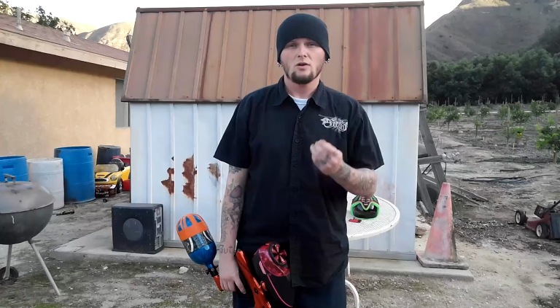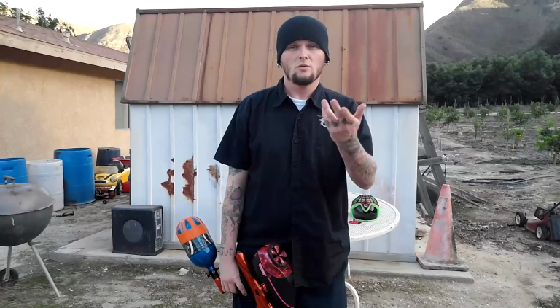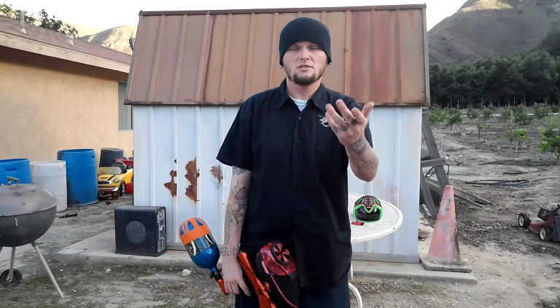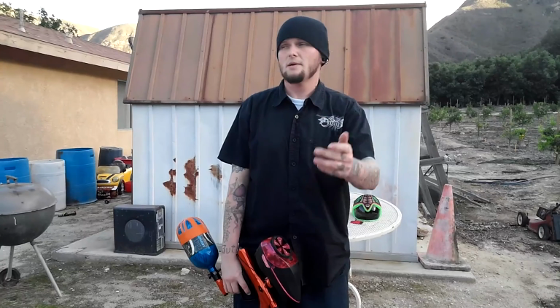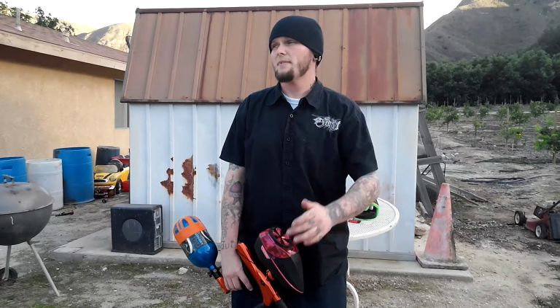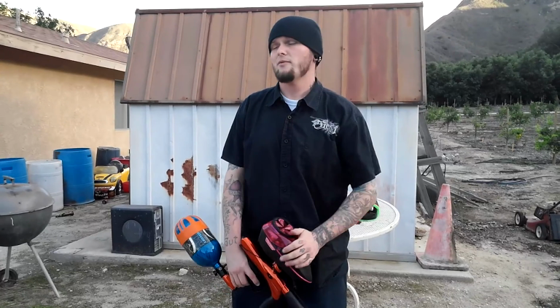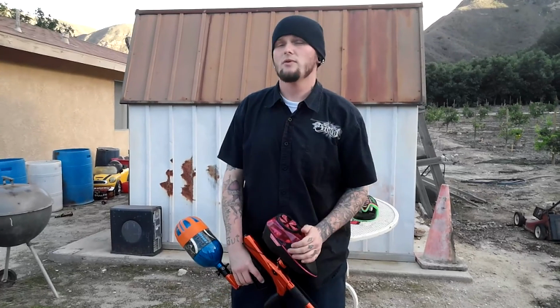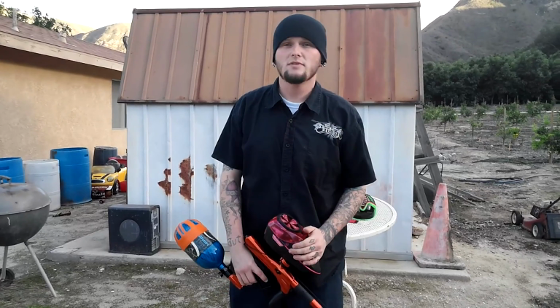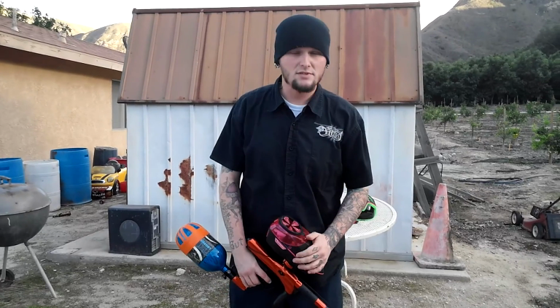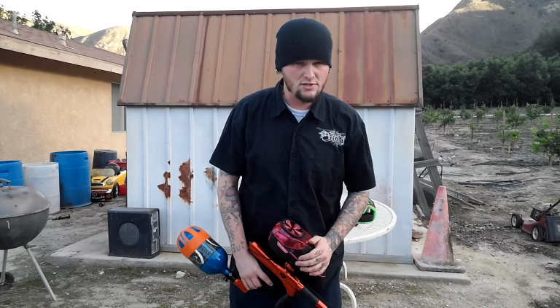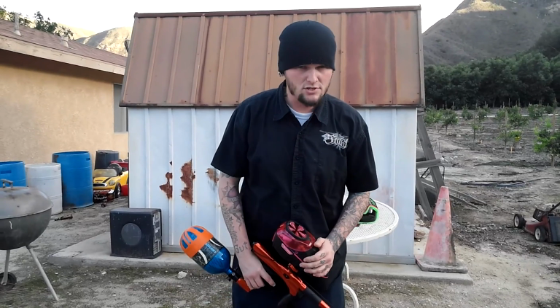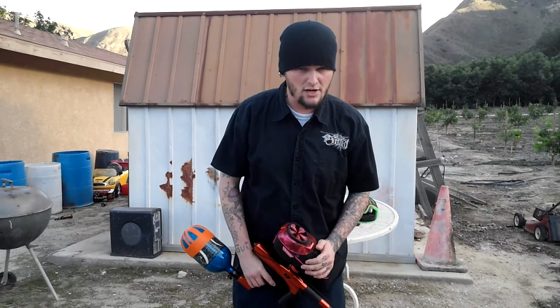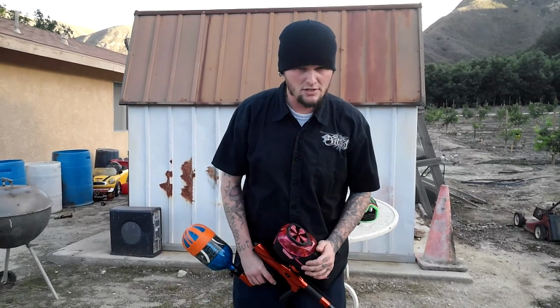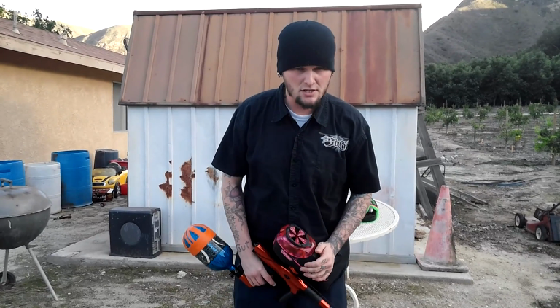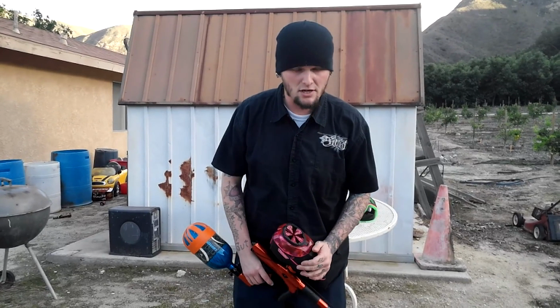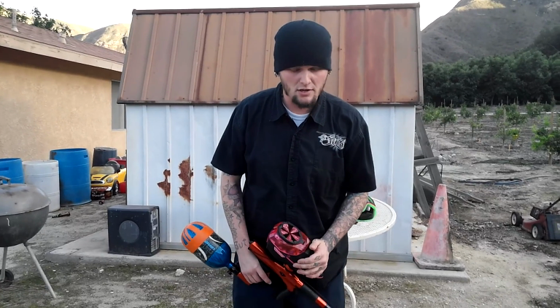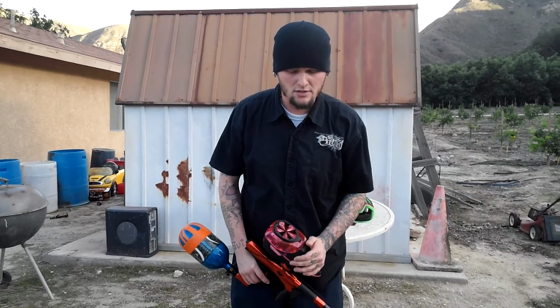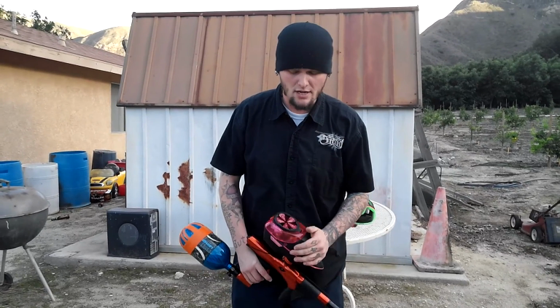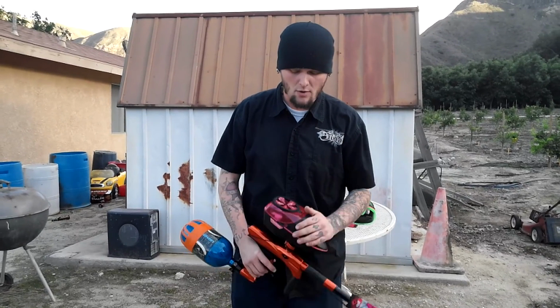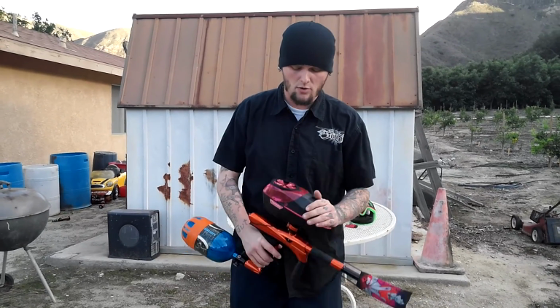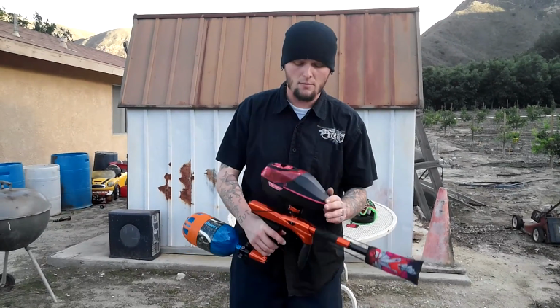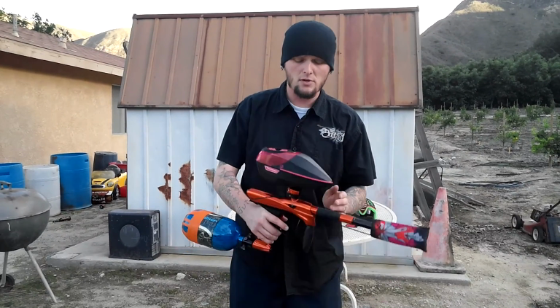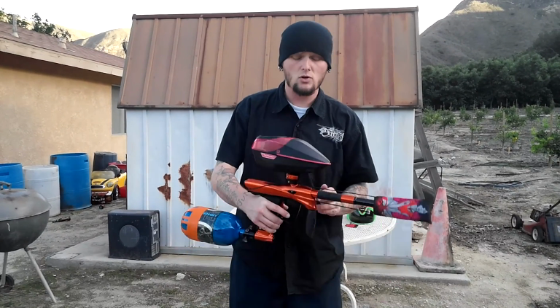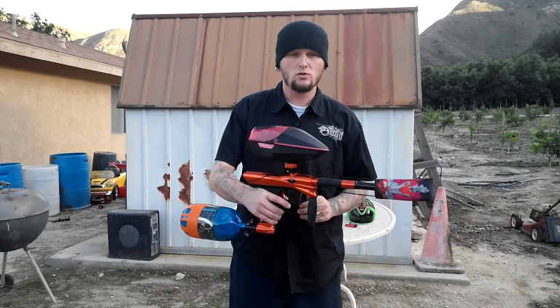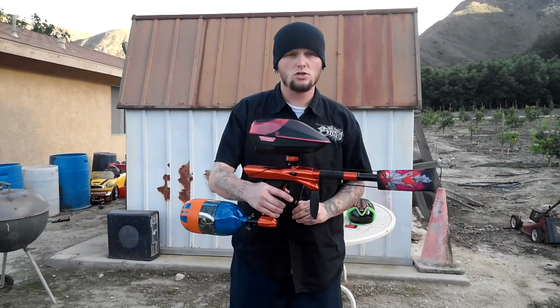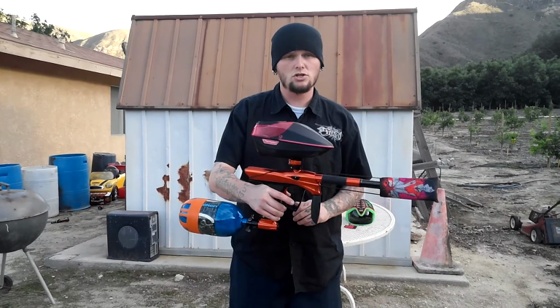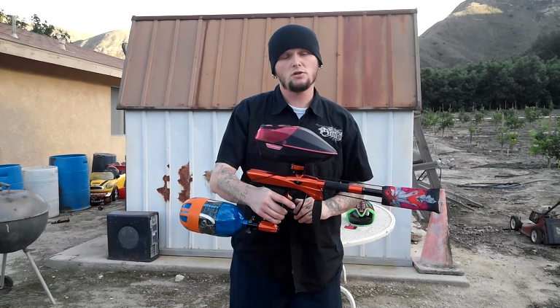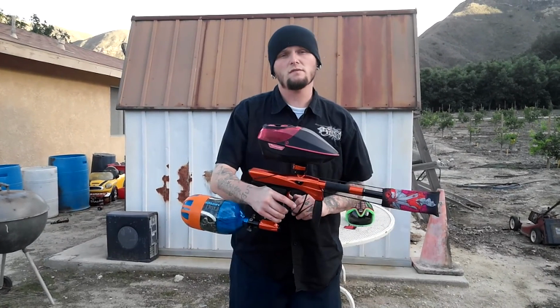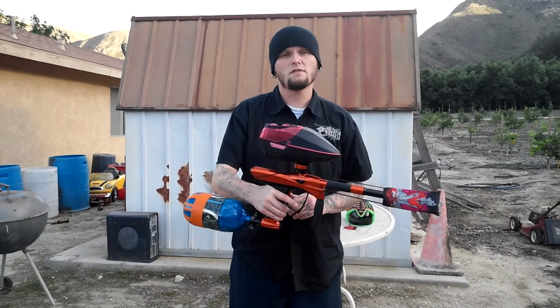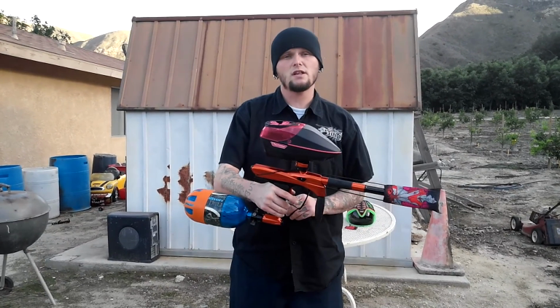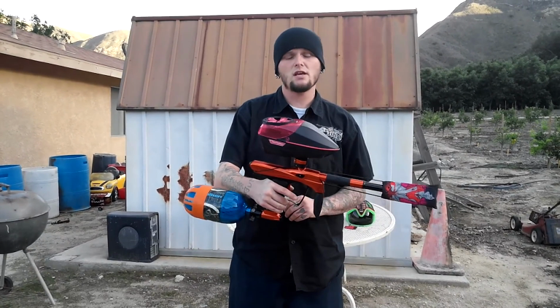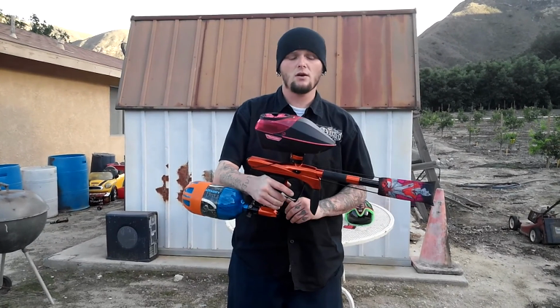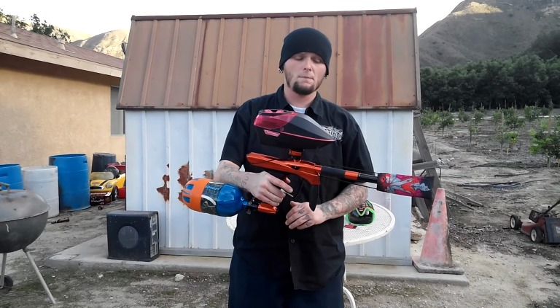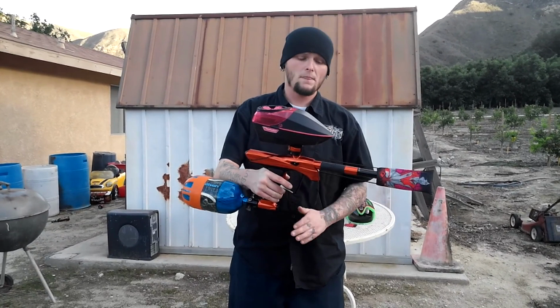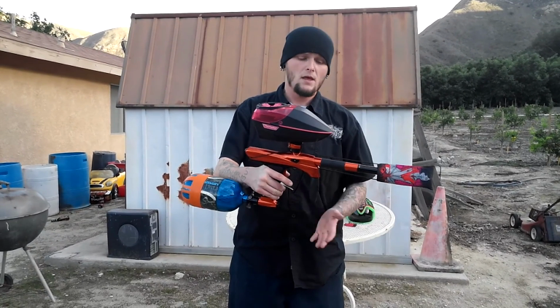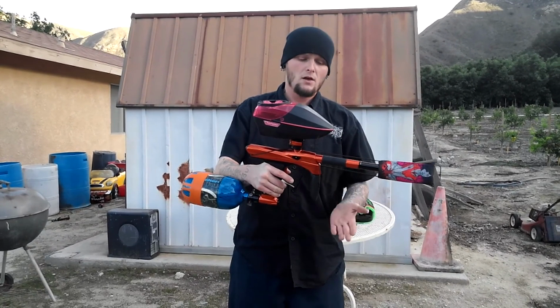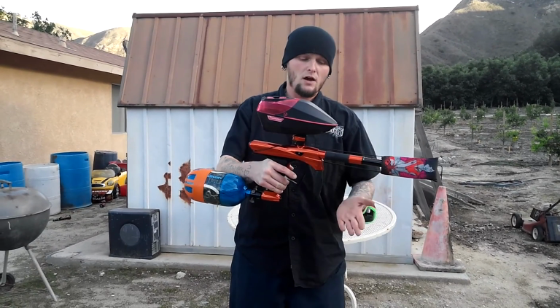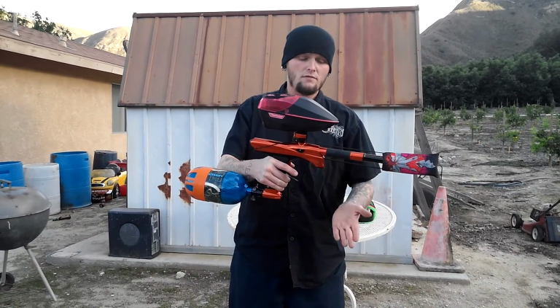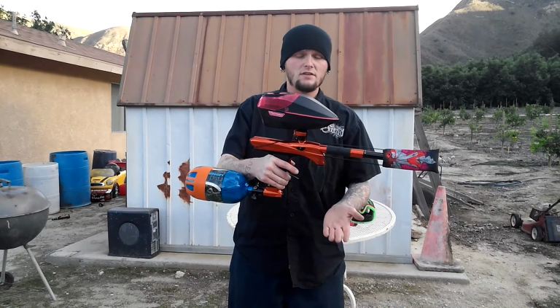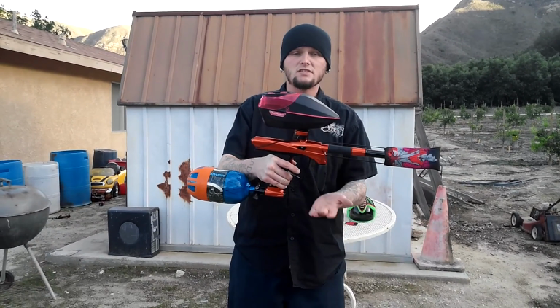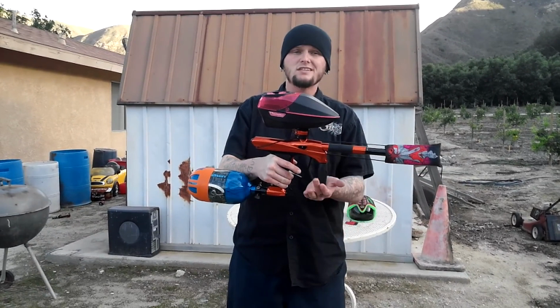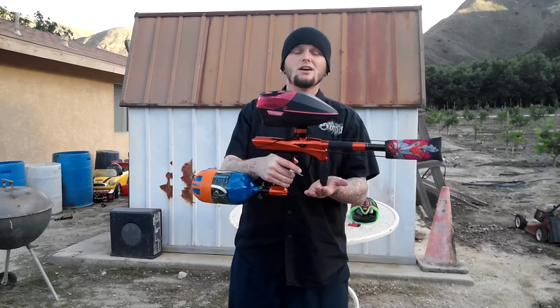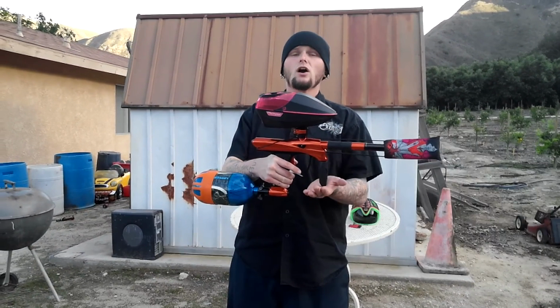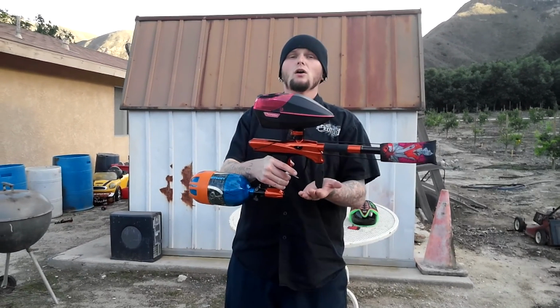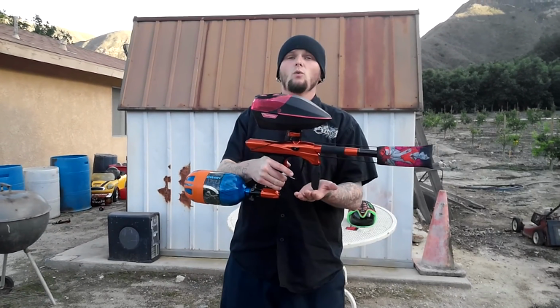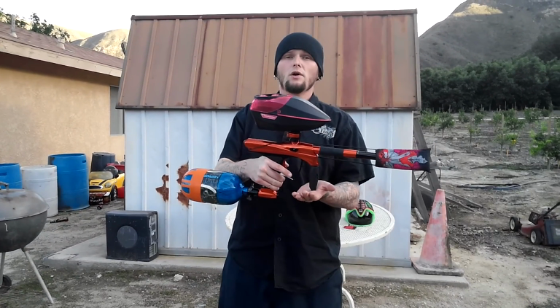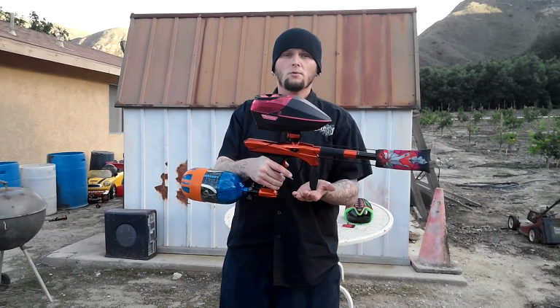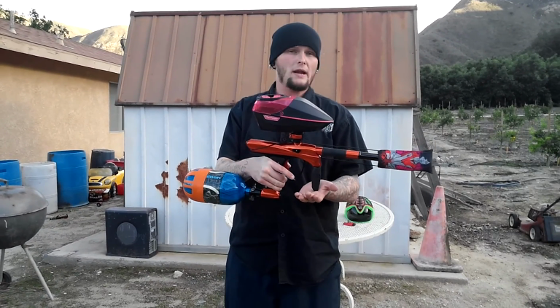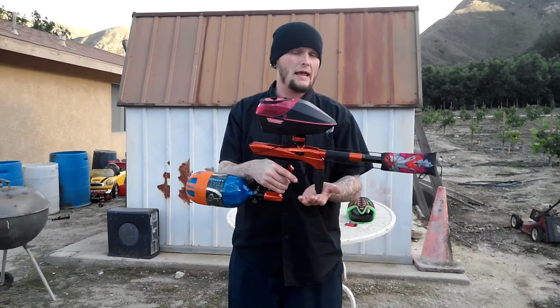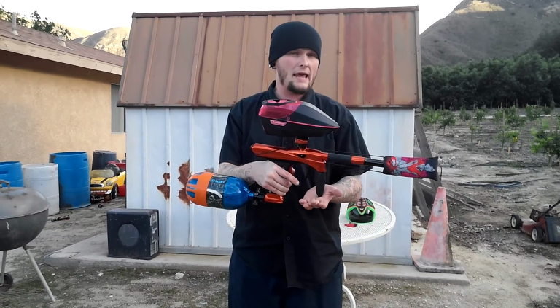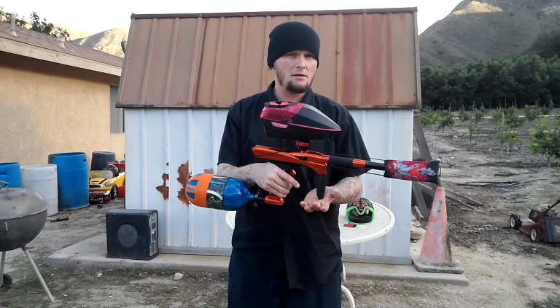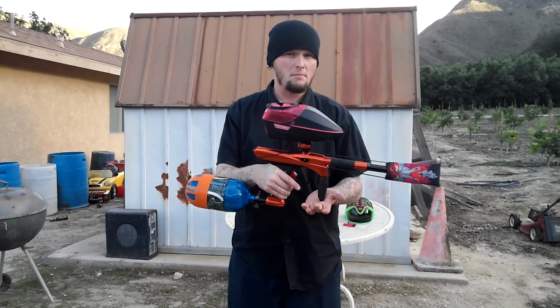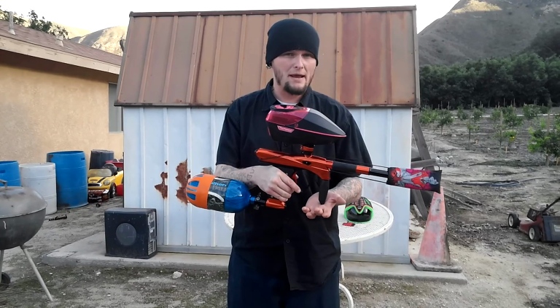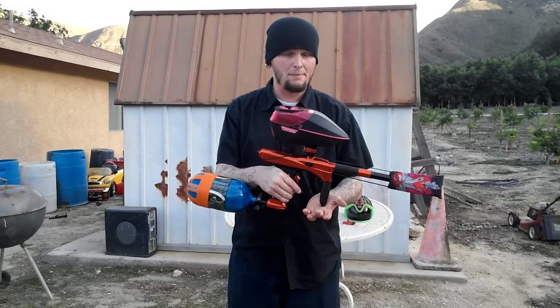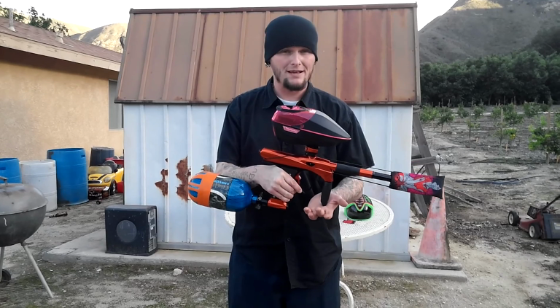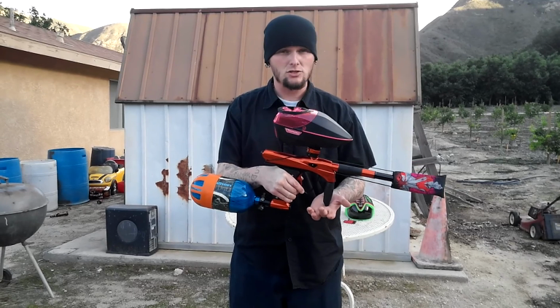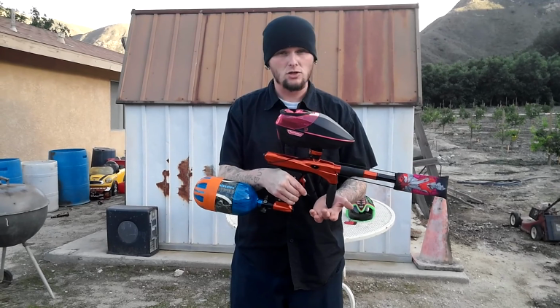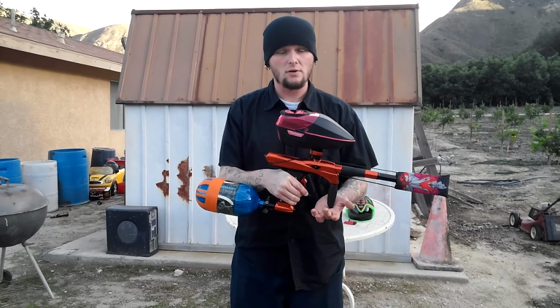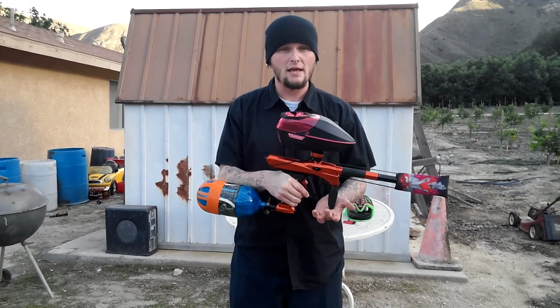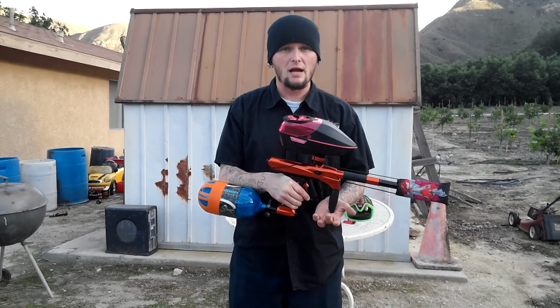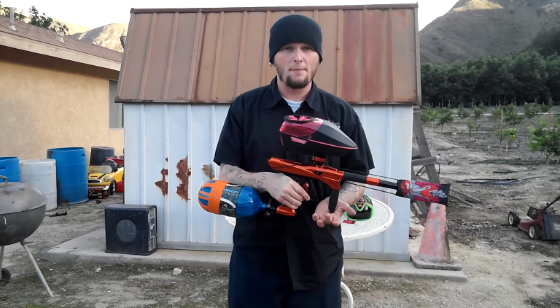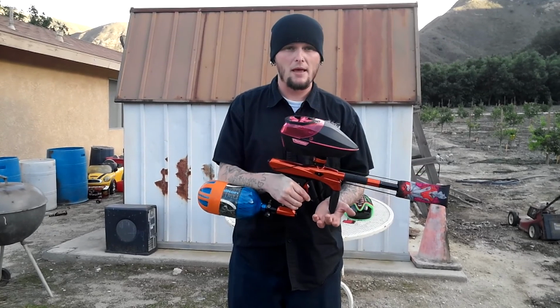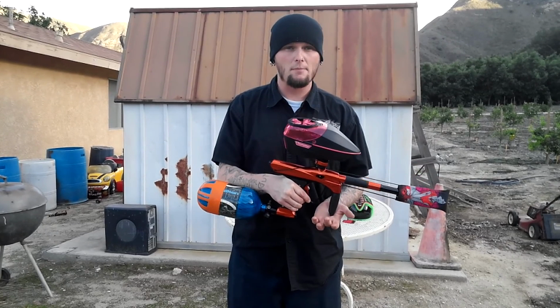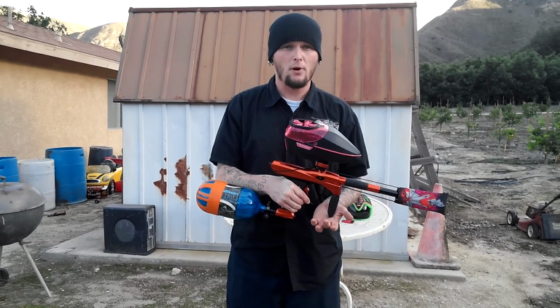What's up everyone, this is Jason here. Today we're going to be doing the shooting video of the ZR1 Renegade made by Zodiac Paintball.